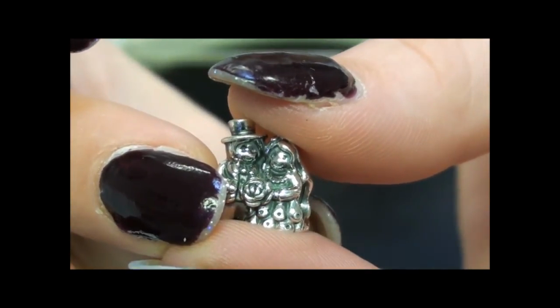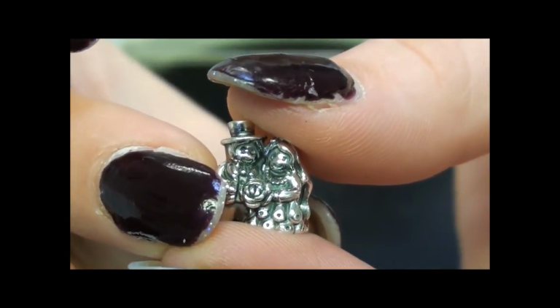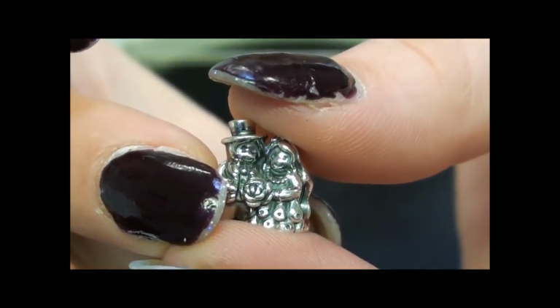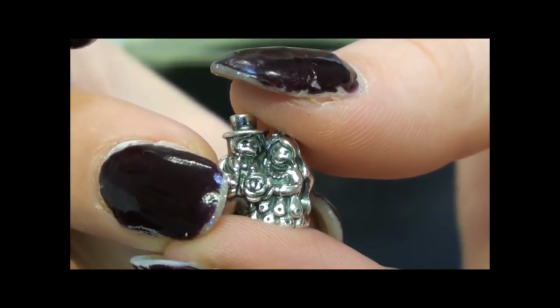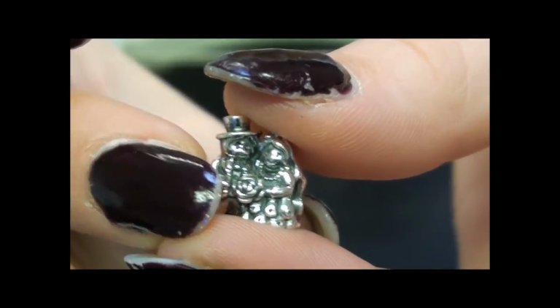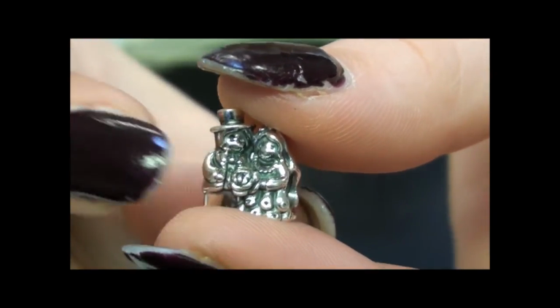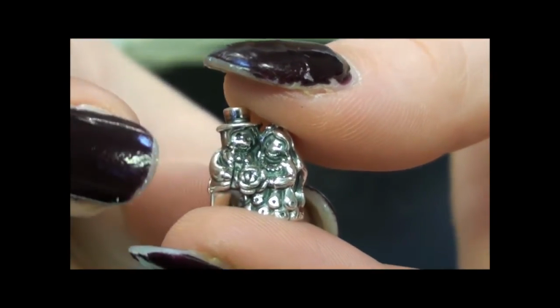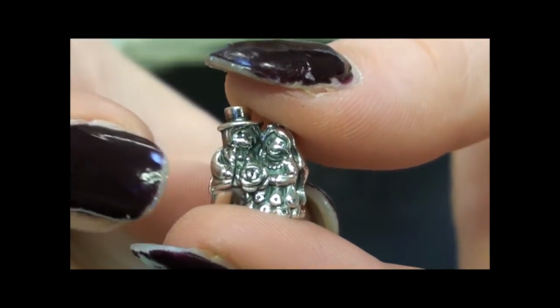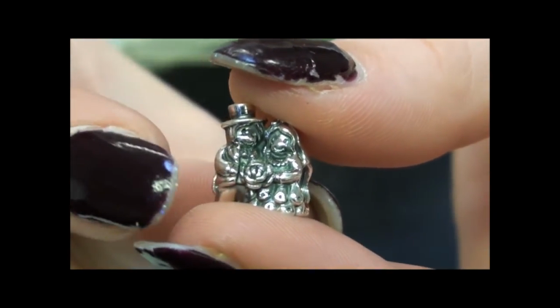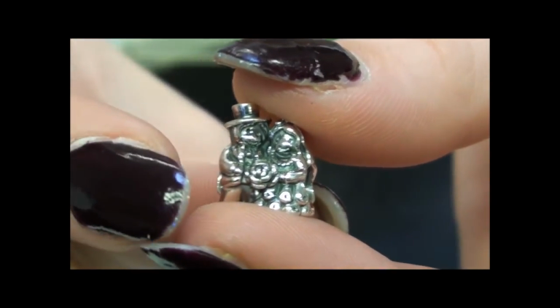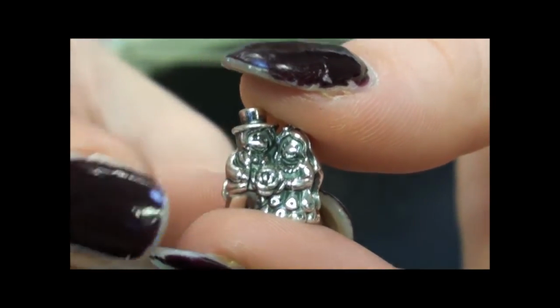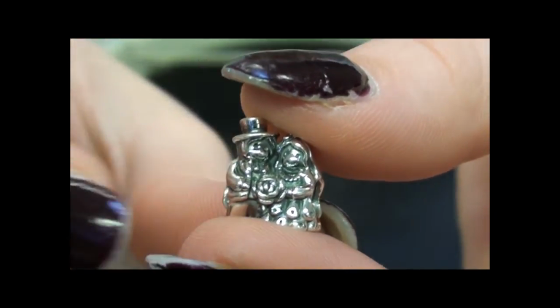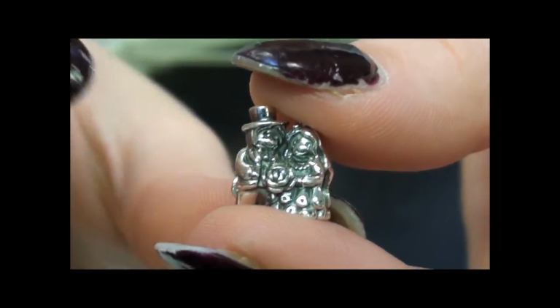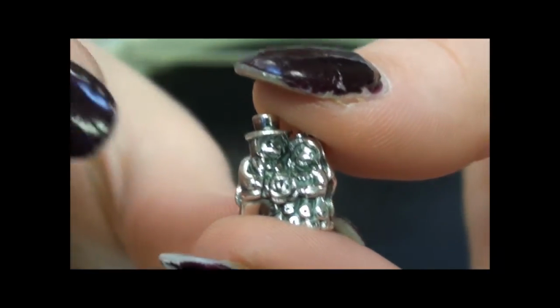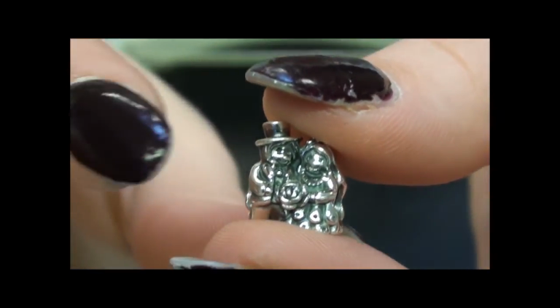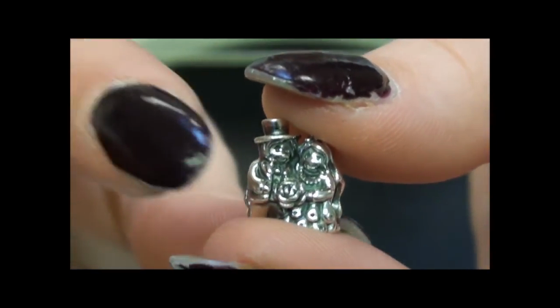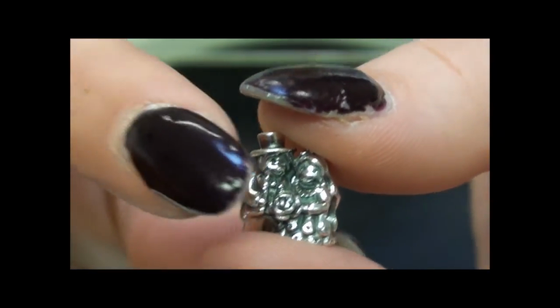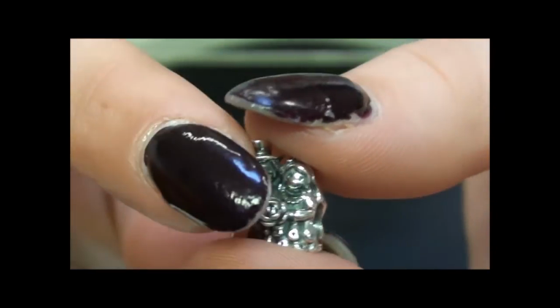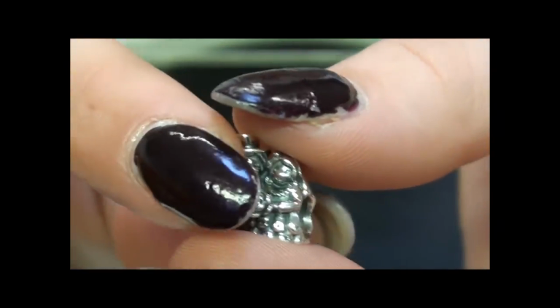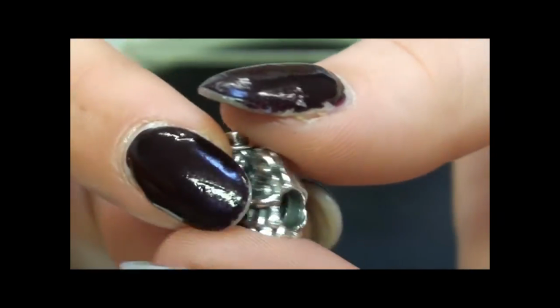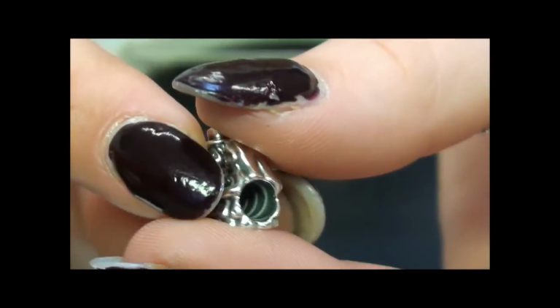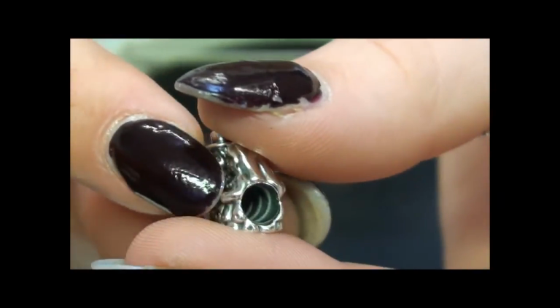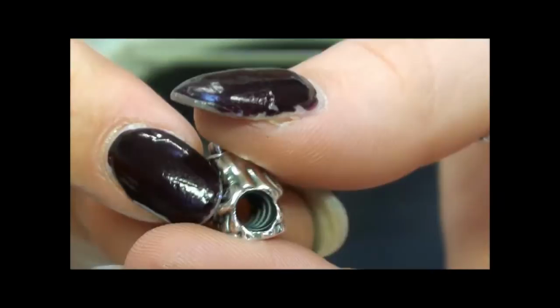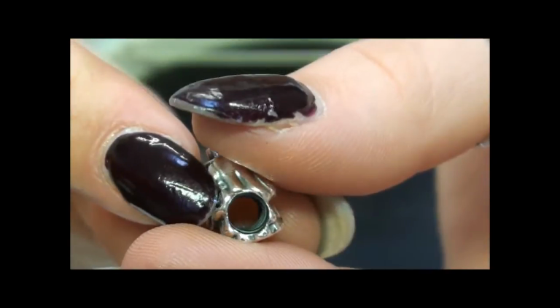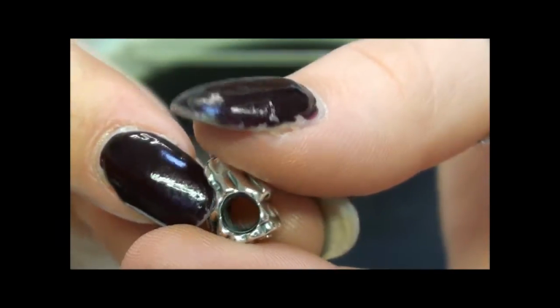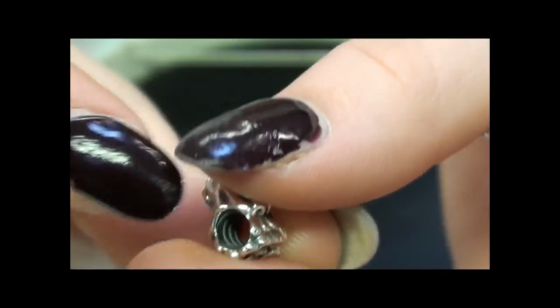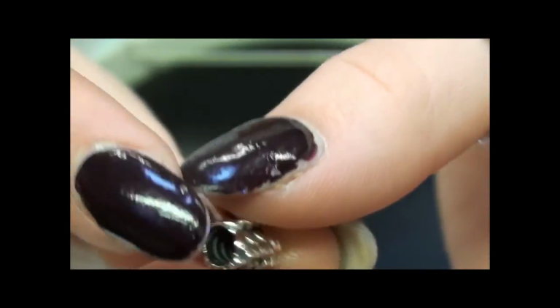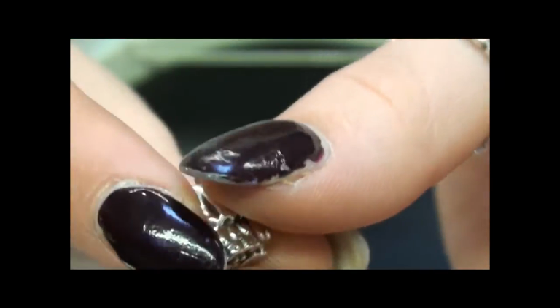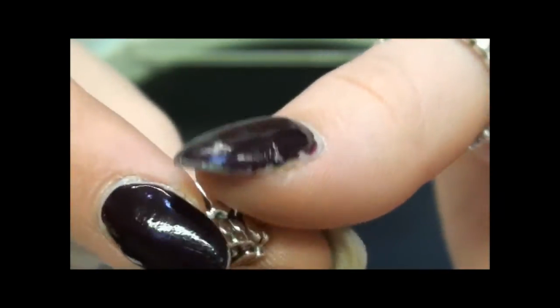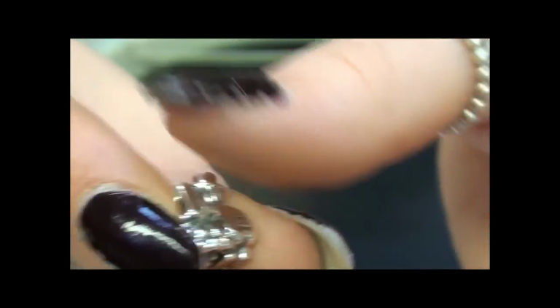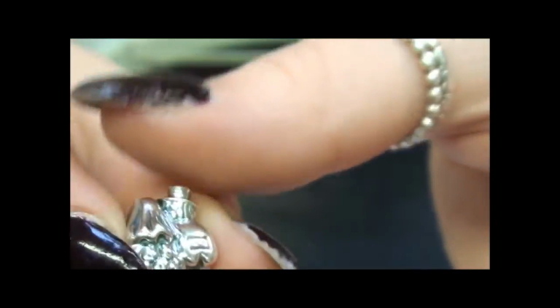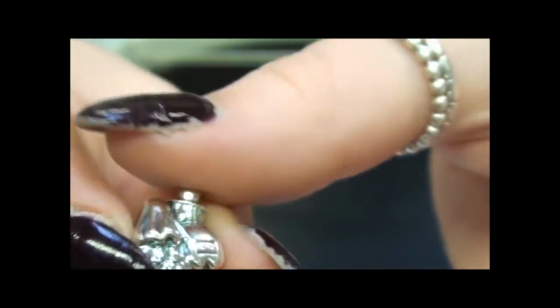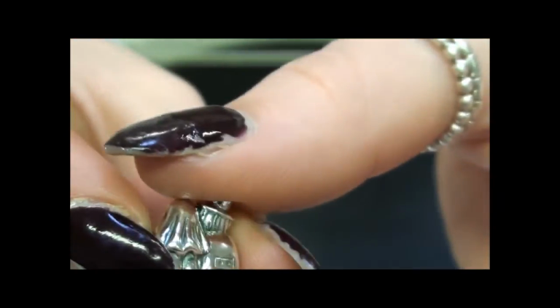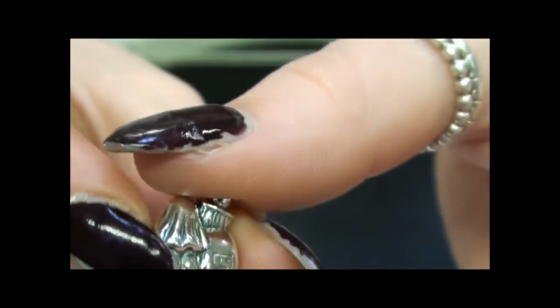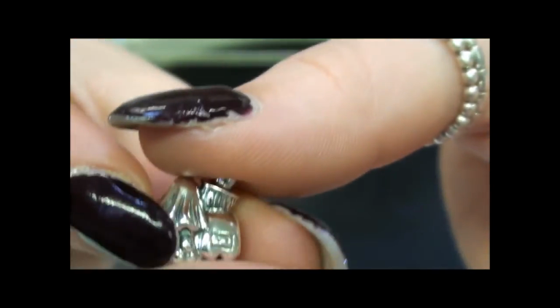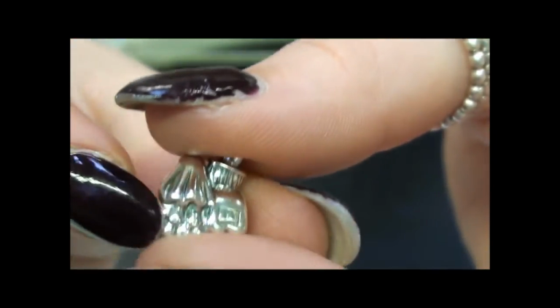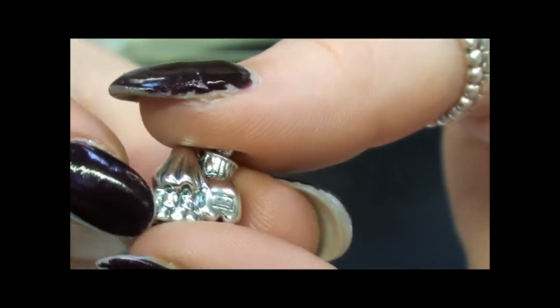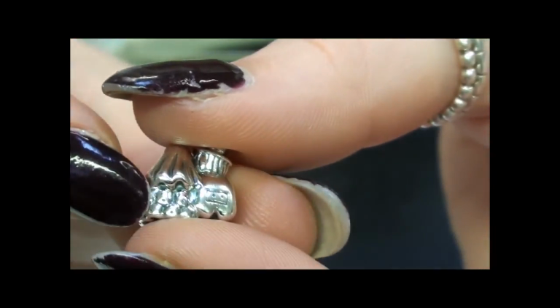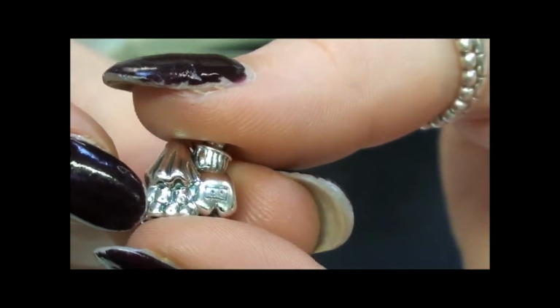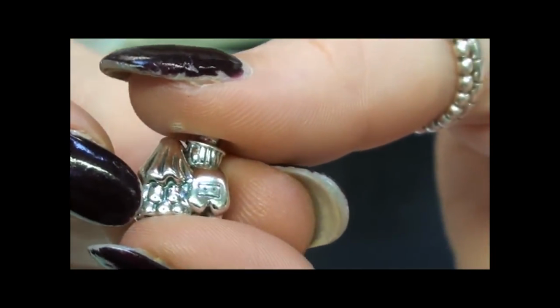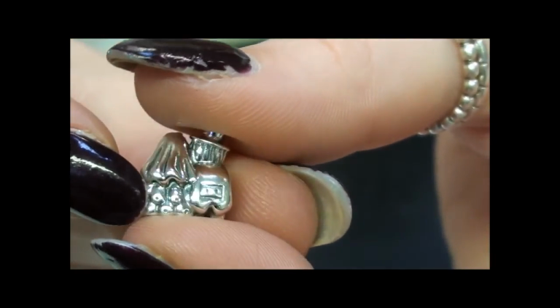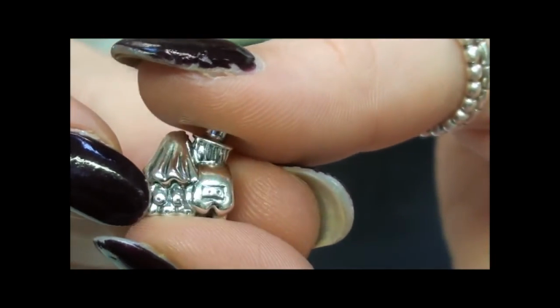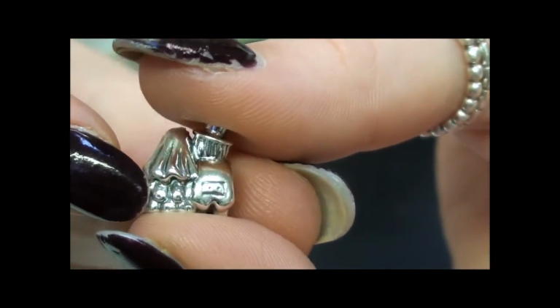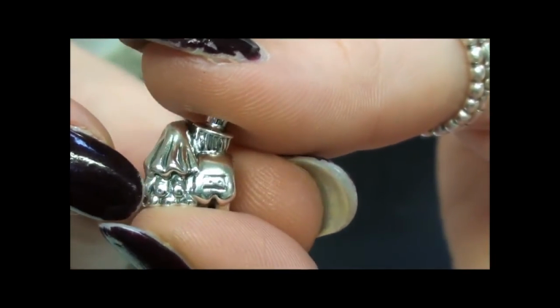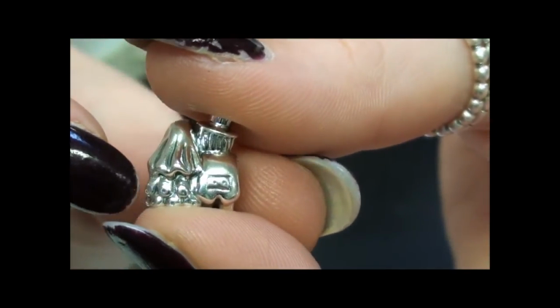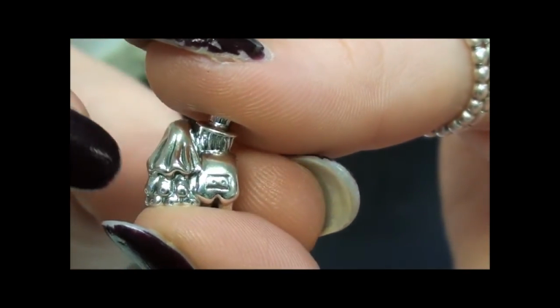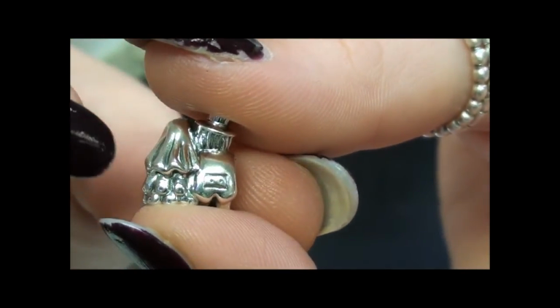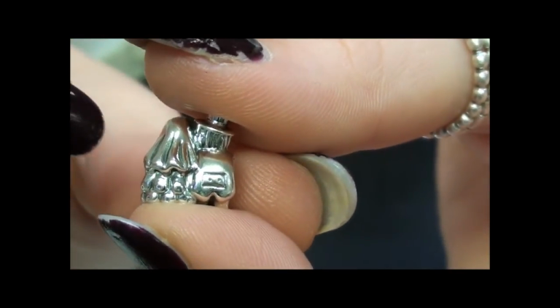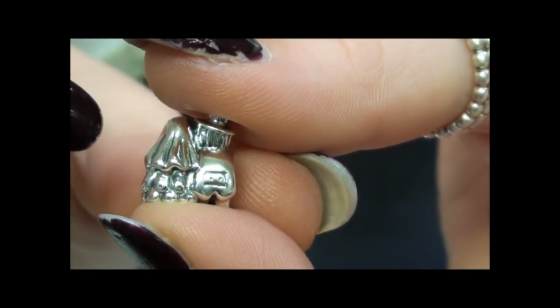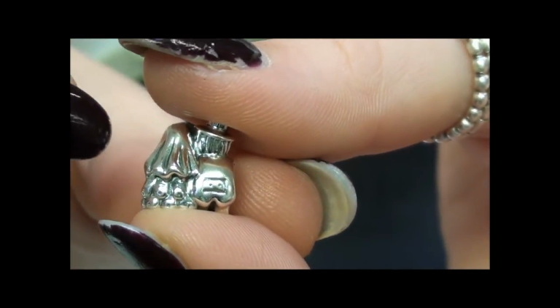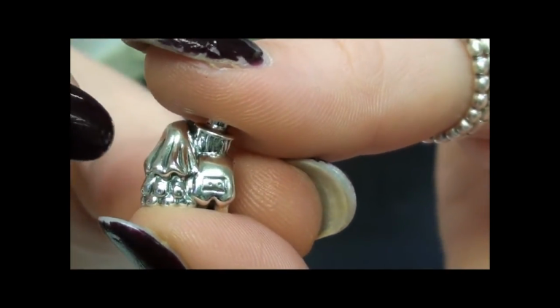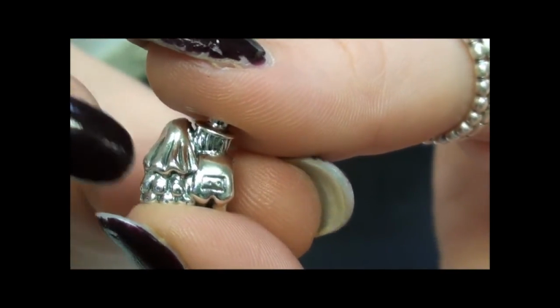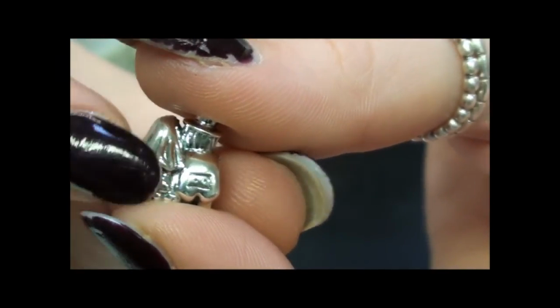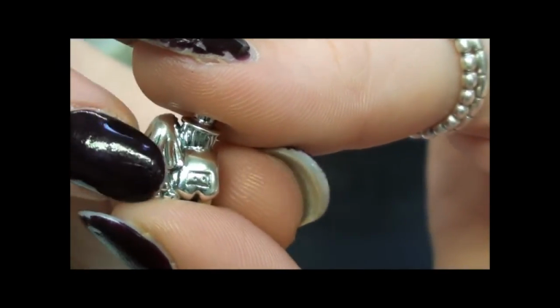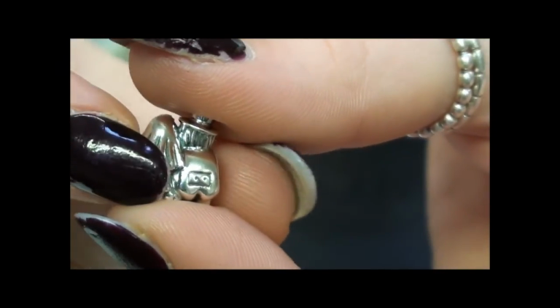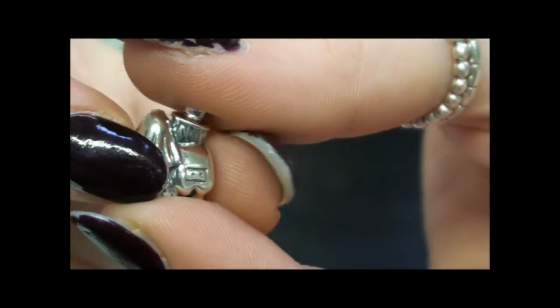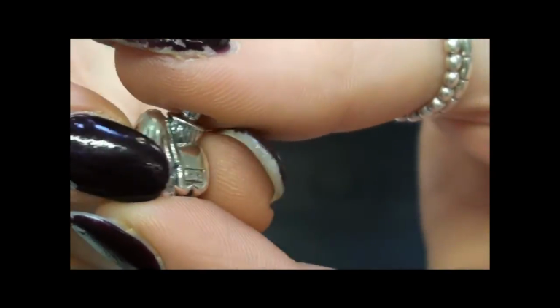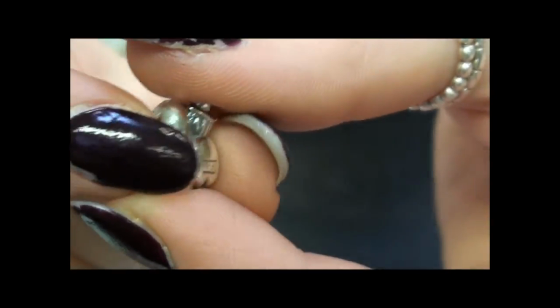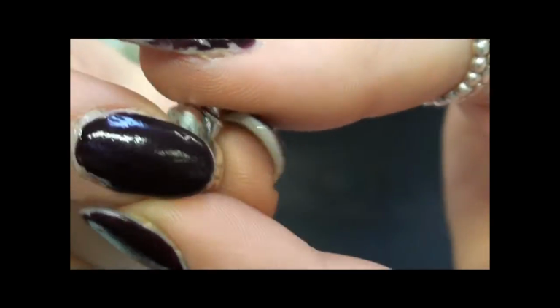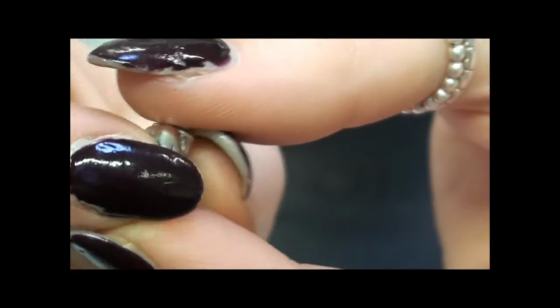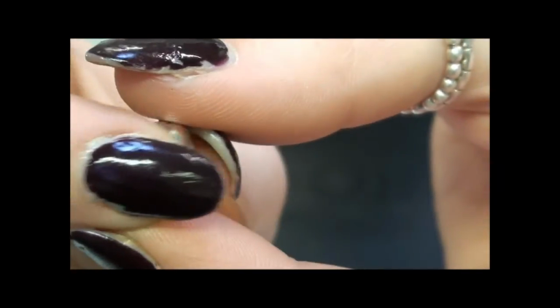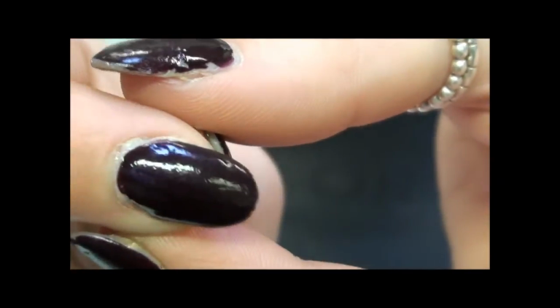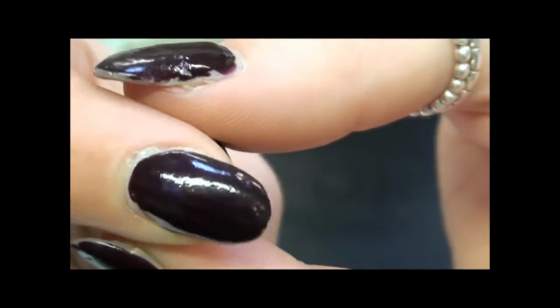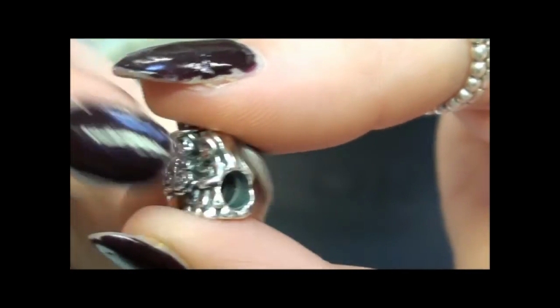This little charm has been handcrafted from 925 sterling silver, and you can see that there's a lot of detail going into both the front and the back of it.